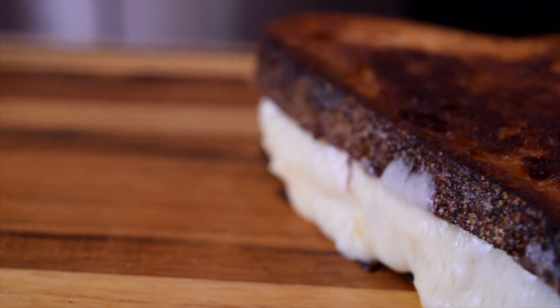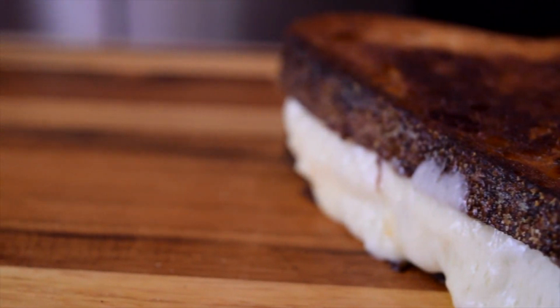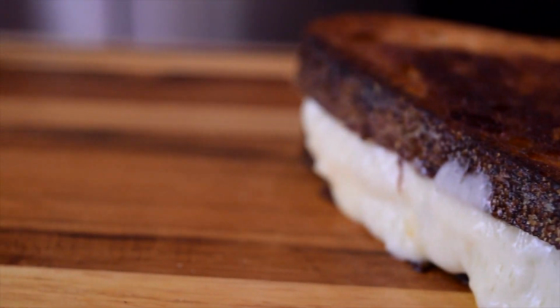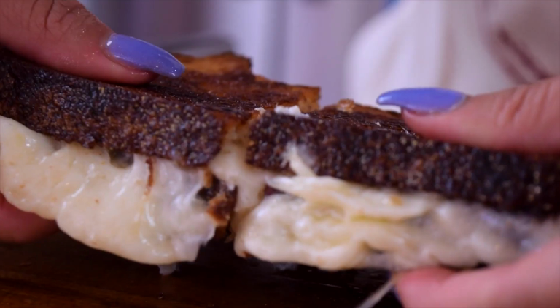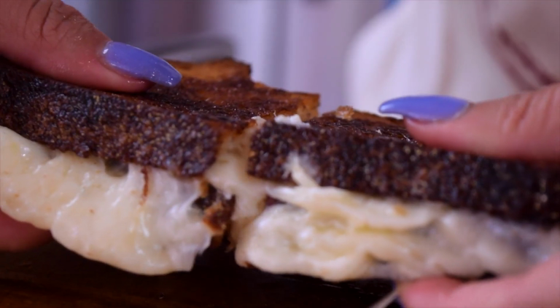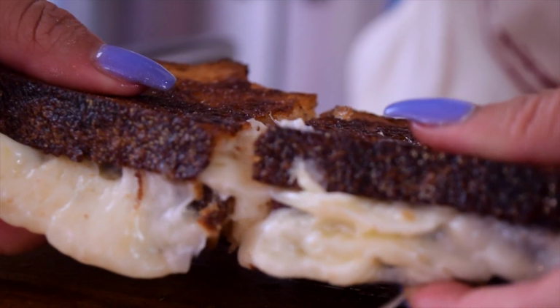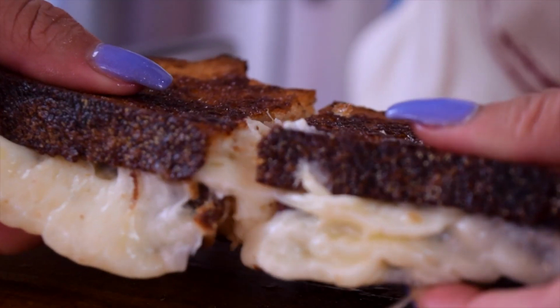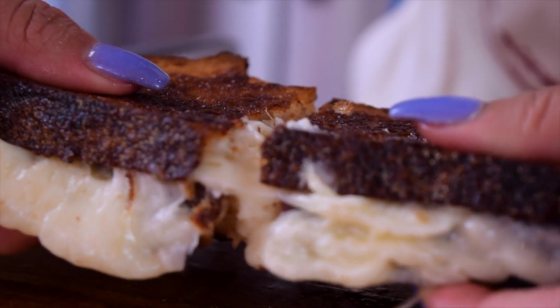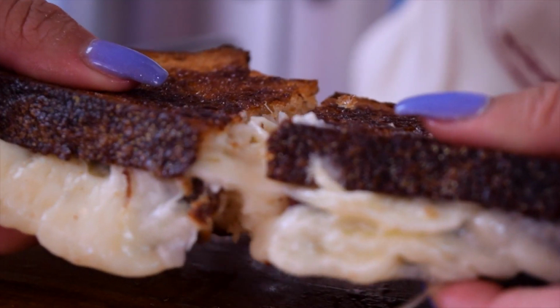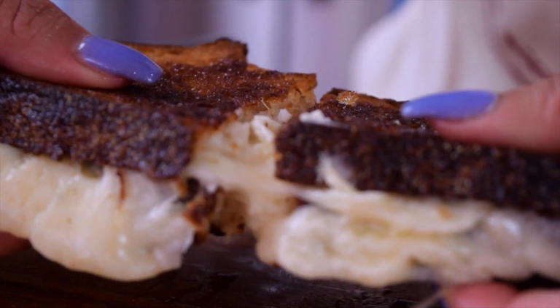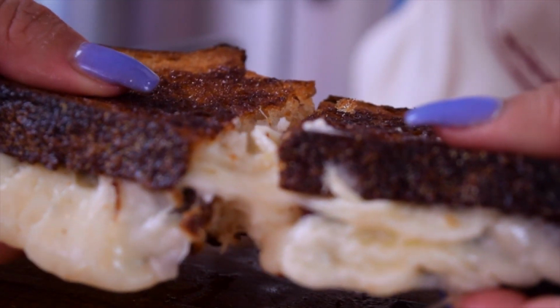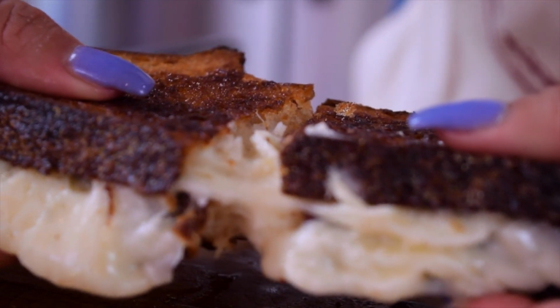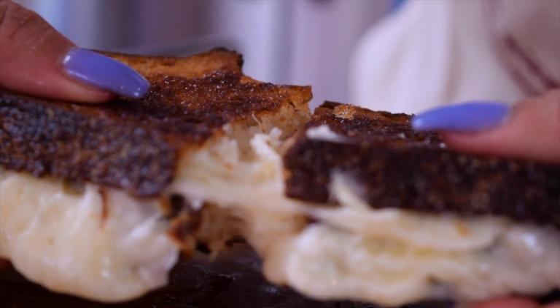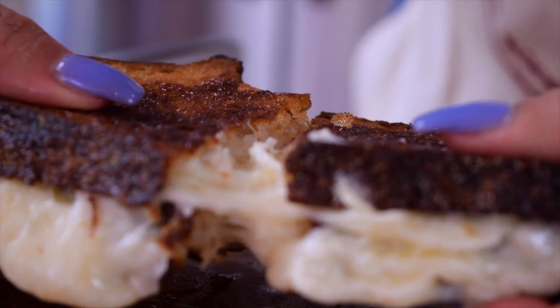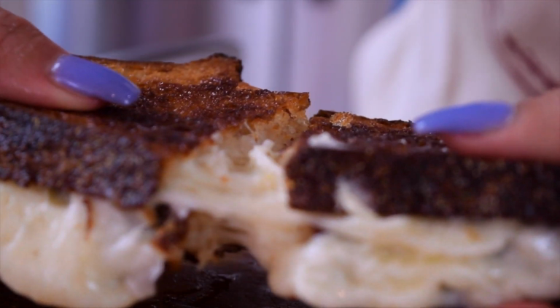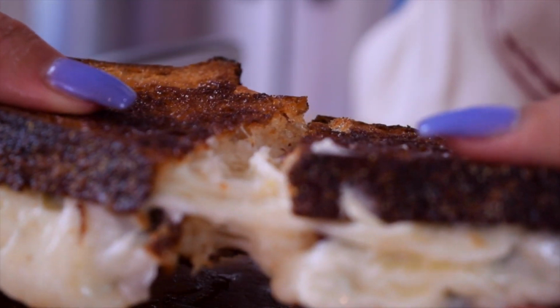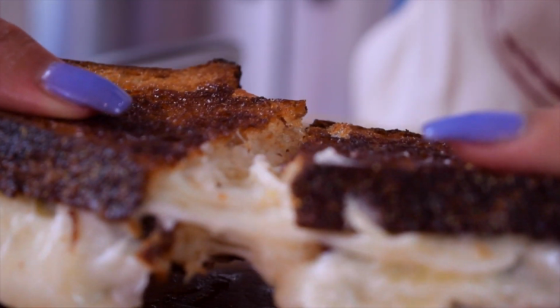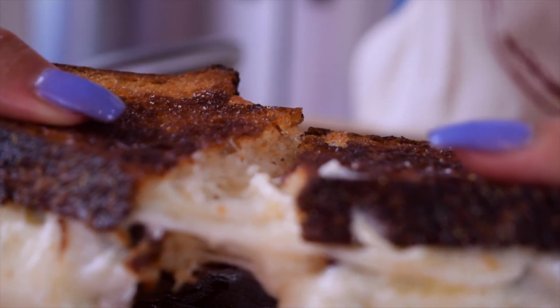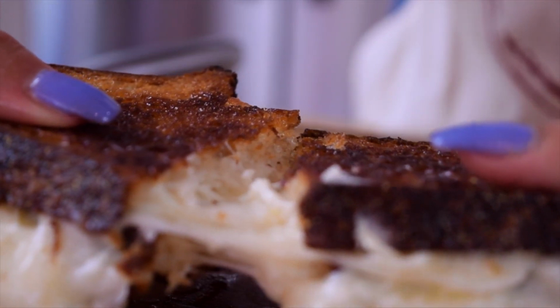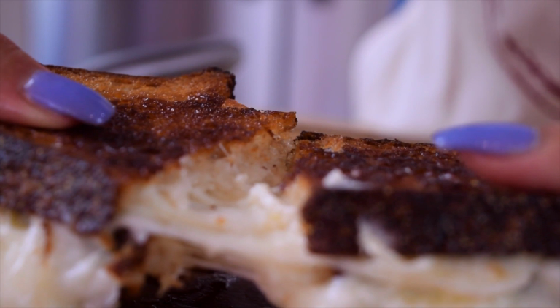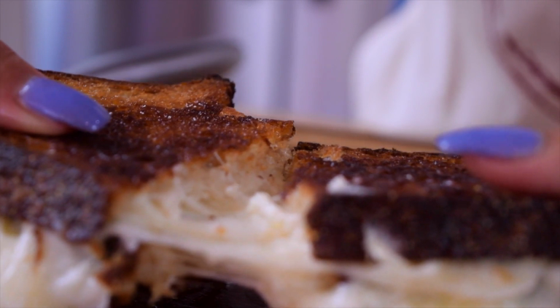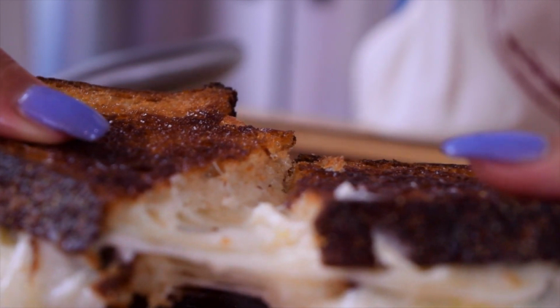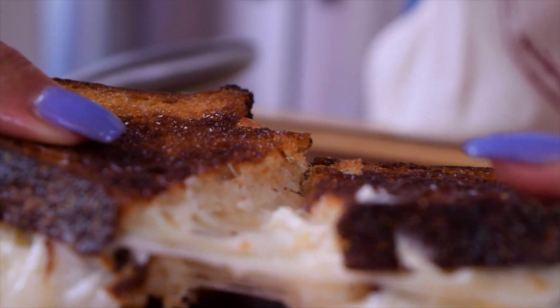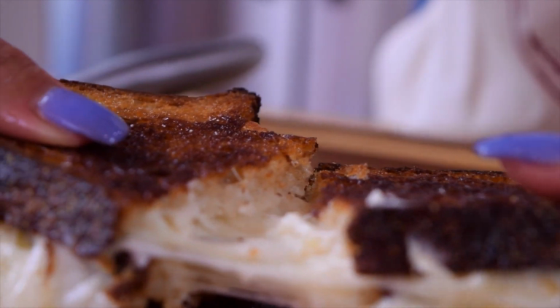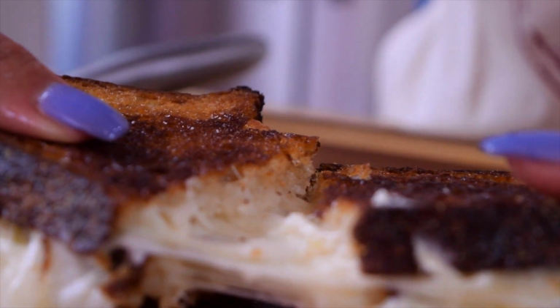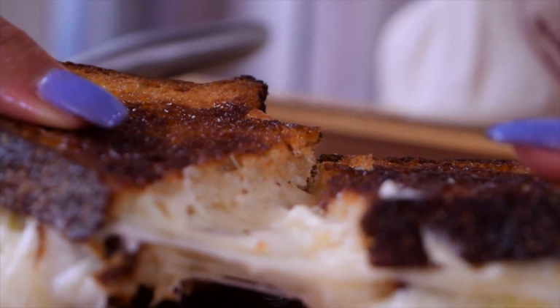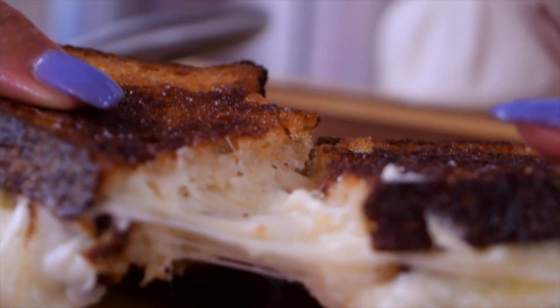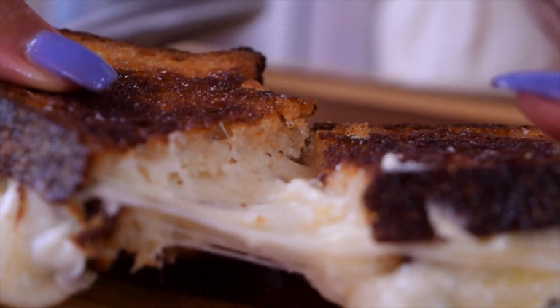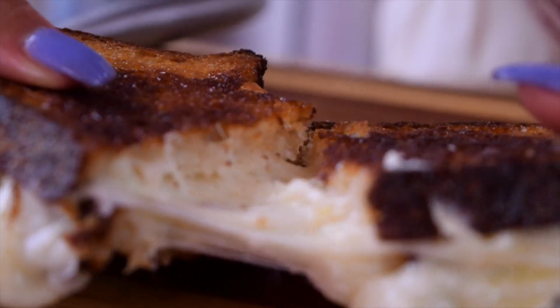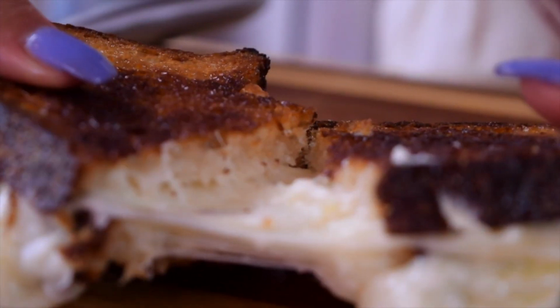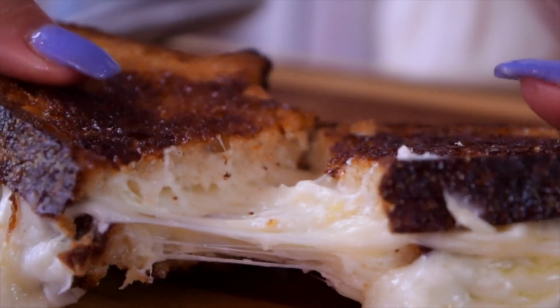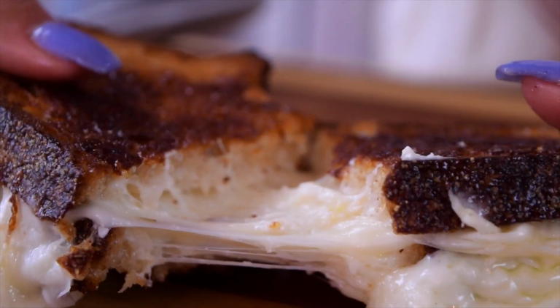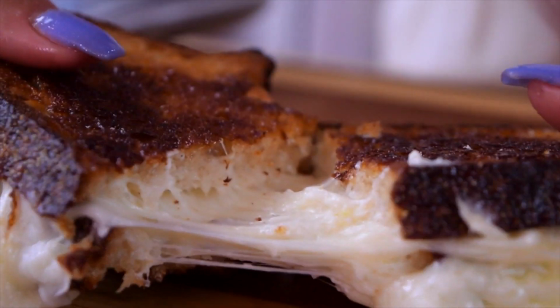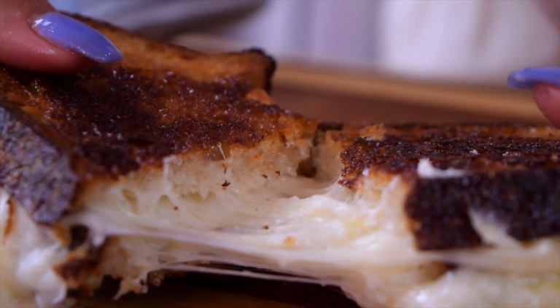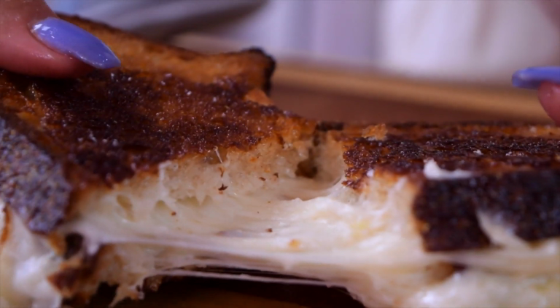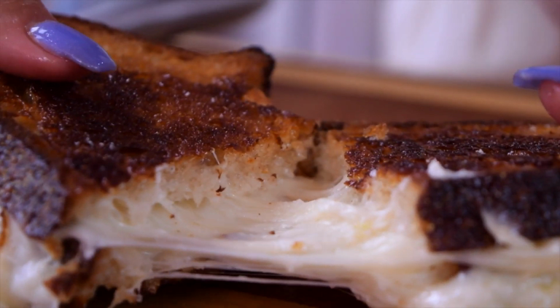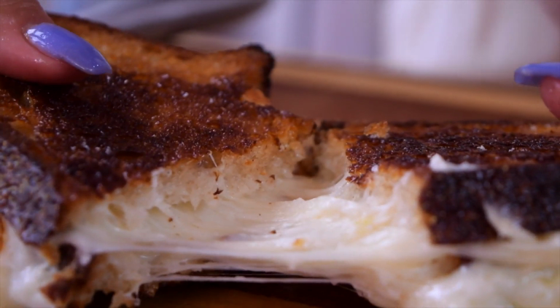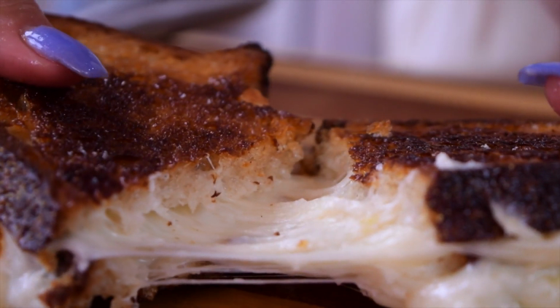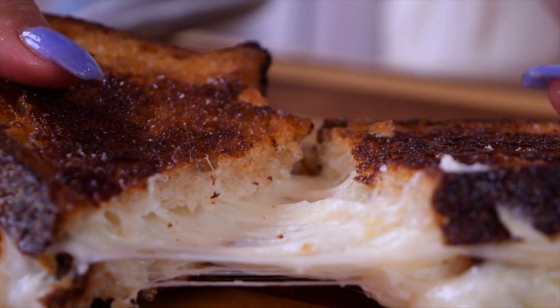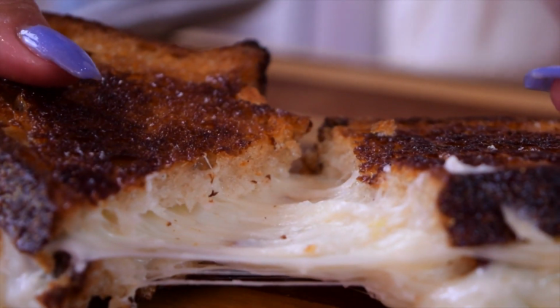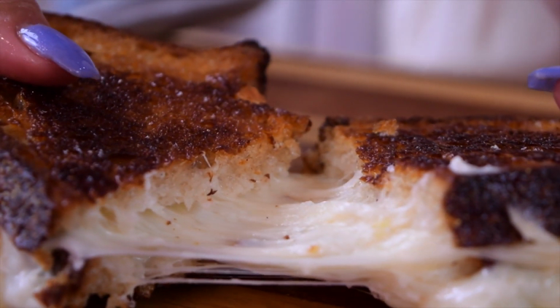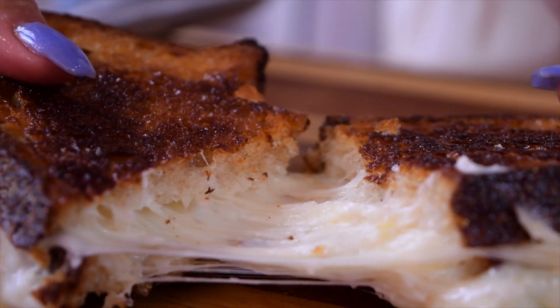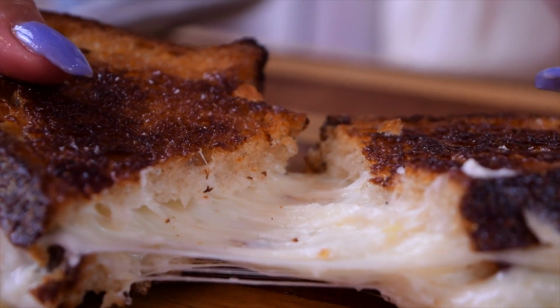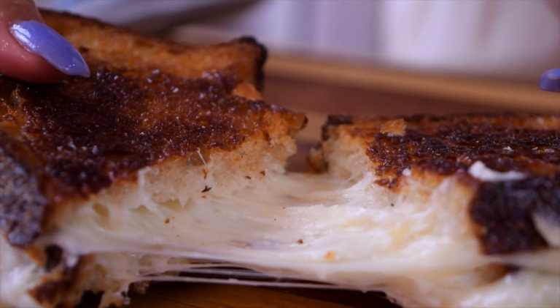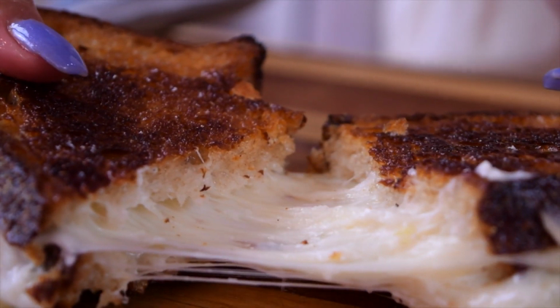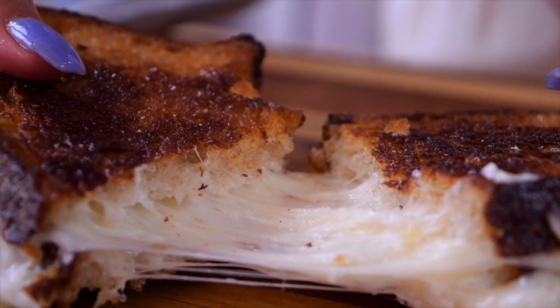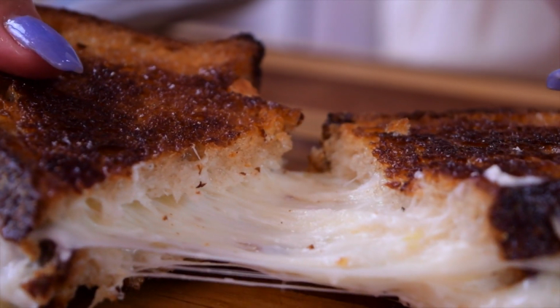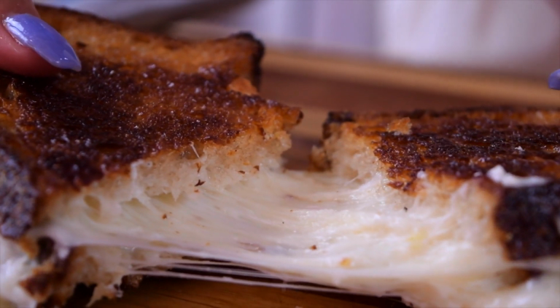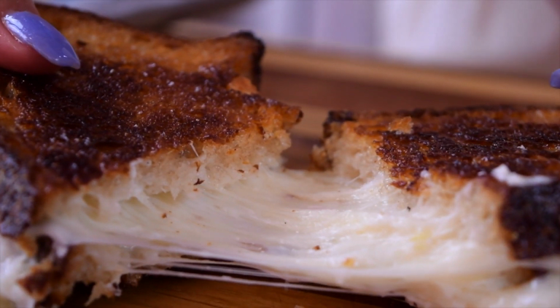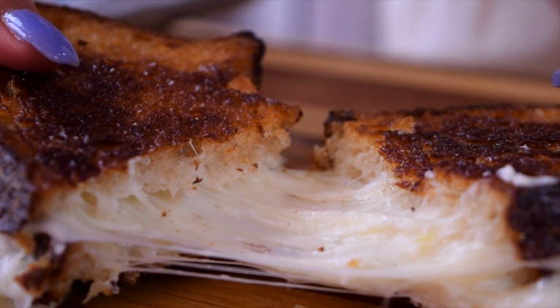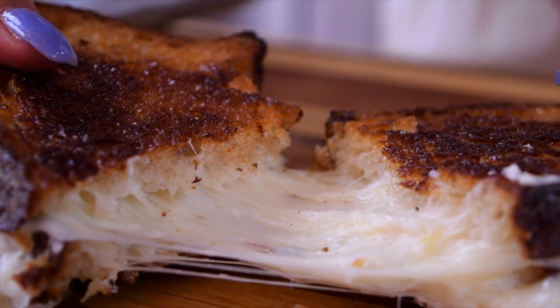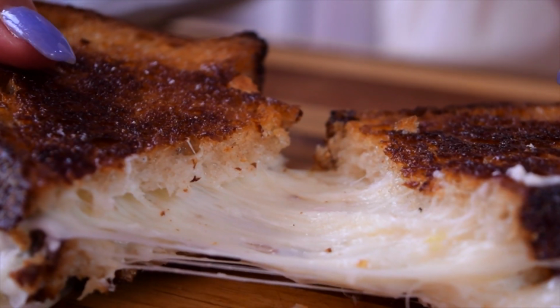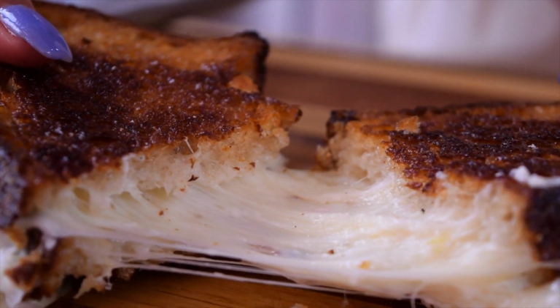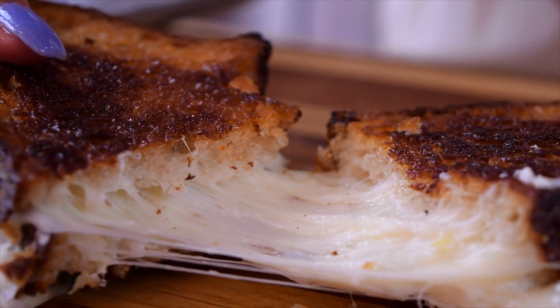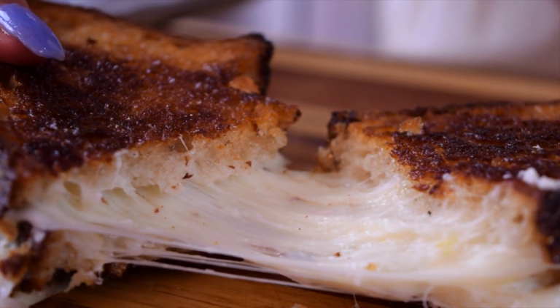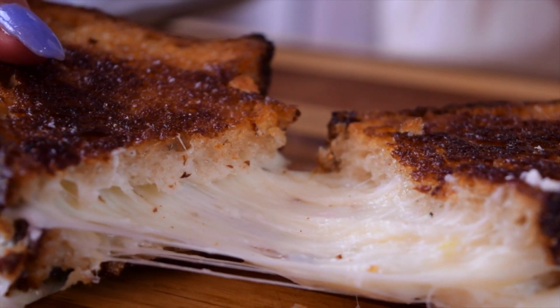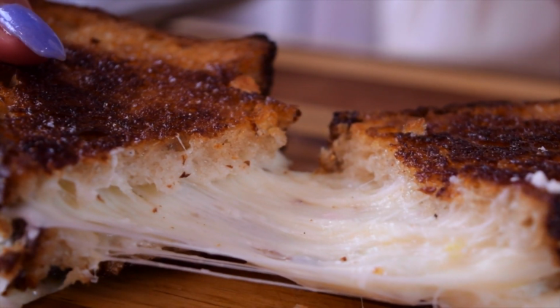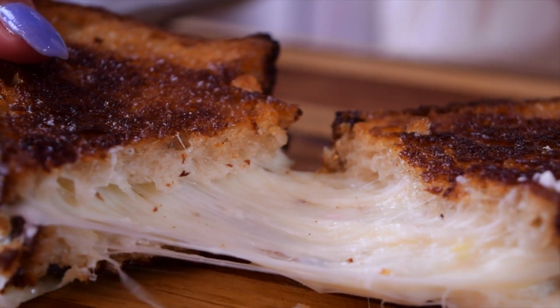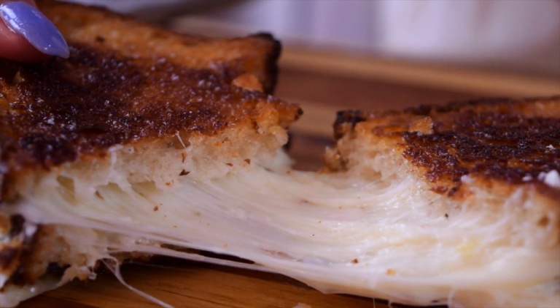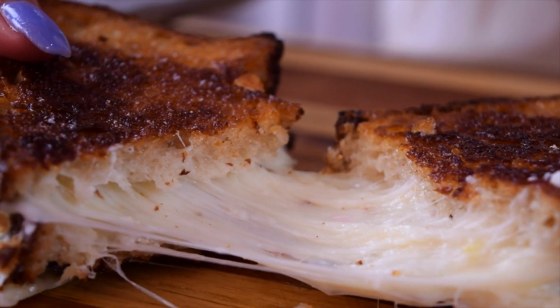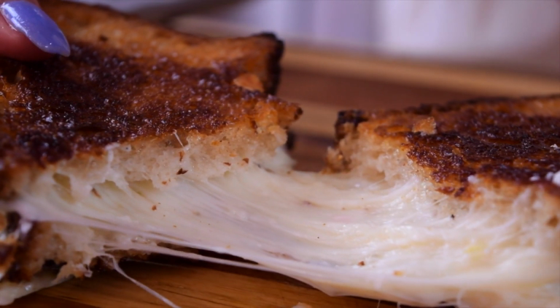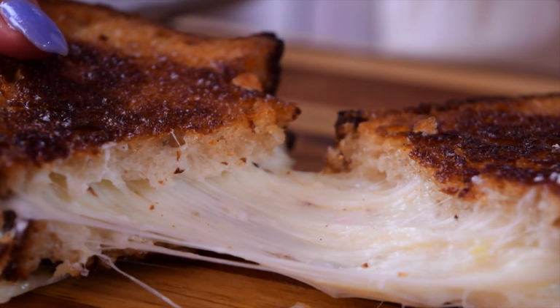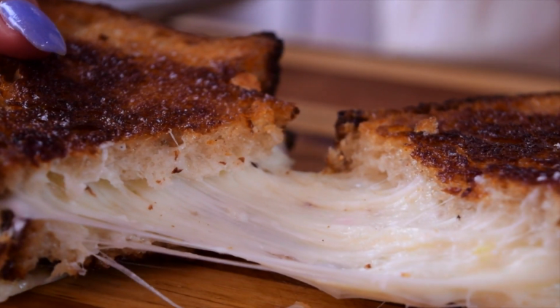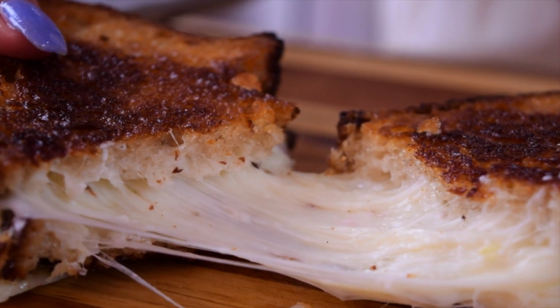Look at how gooey and cheesy the sandwich is. Is it overkill? I'm not sure, but I am so ready to dive in.